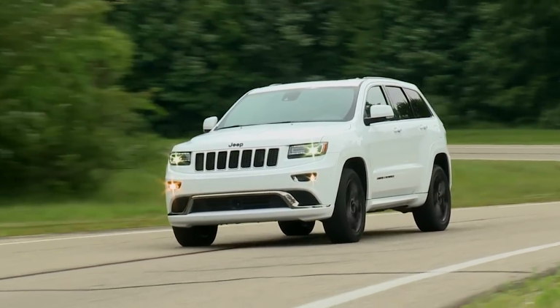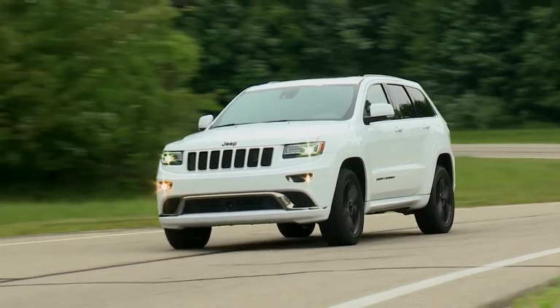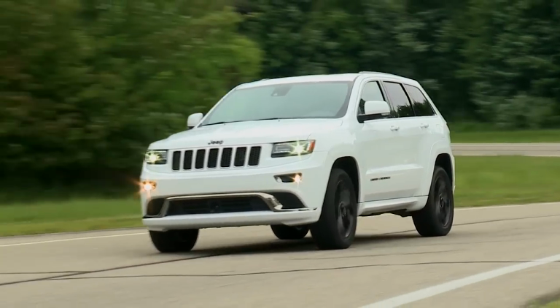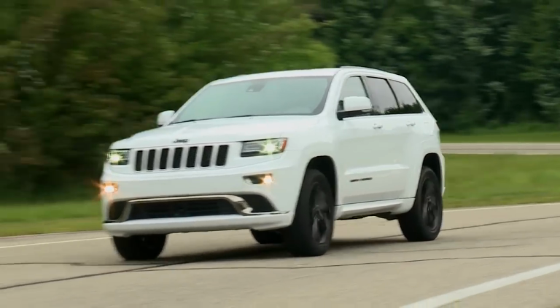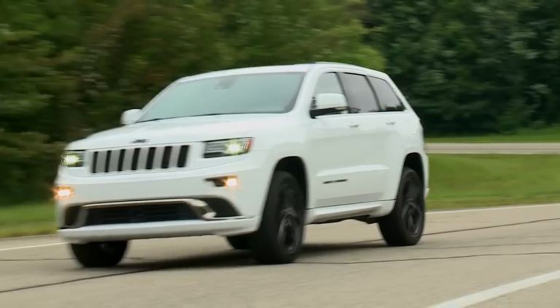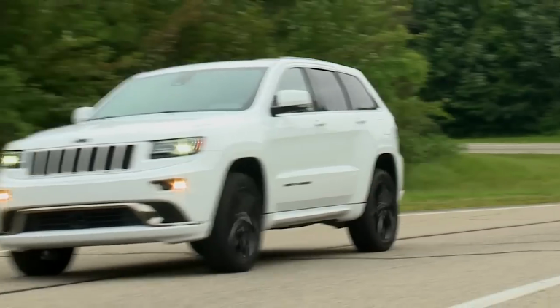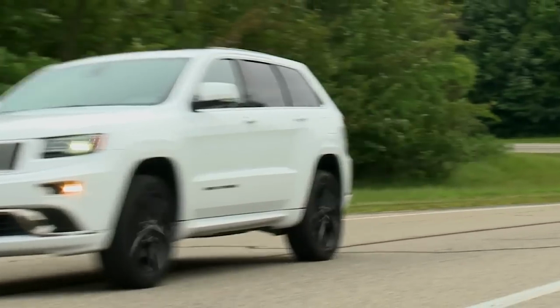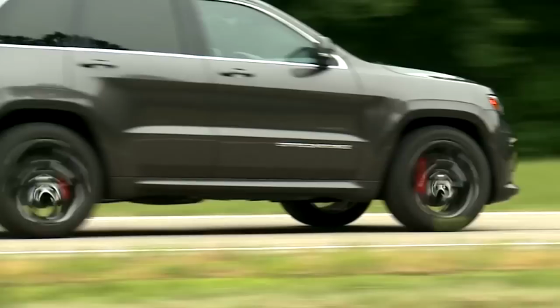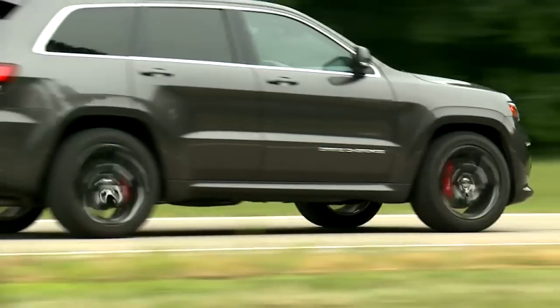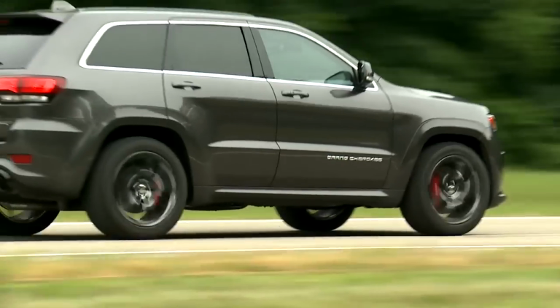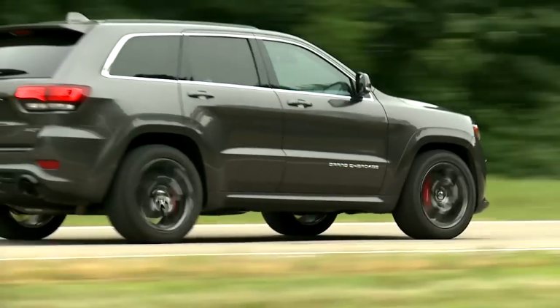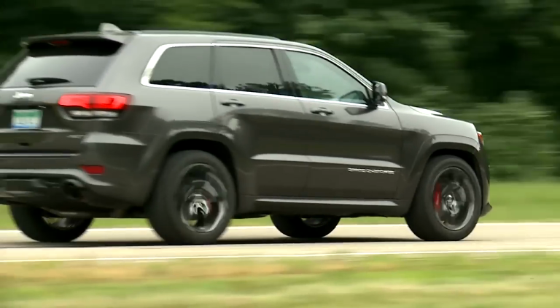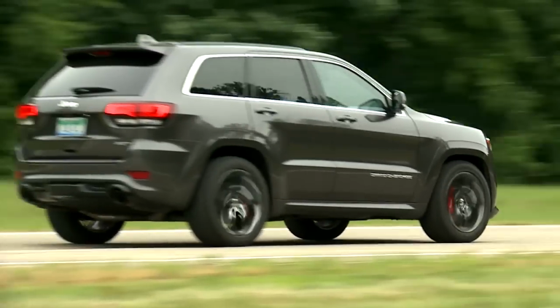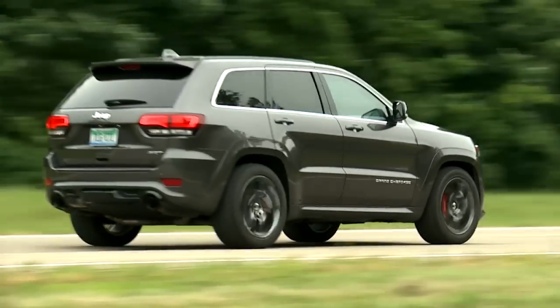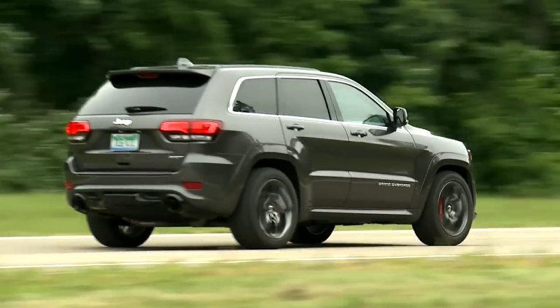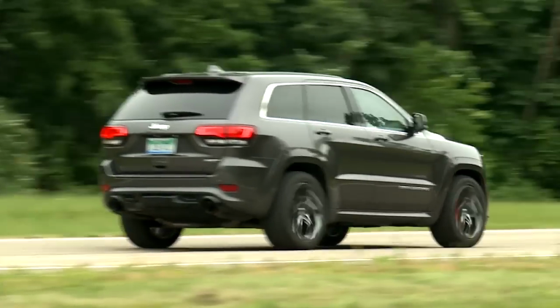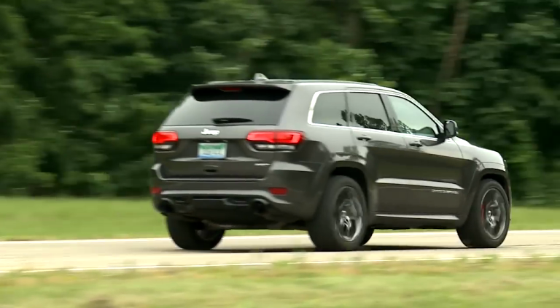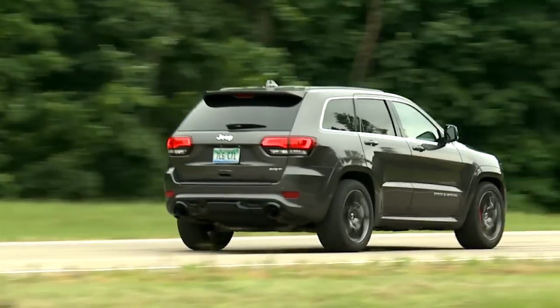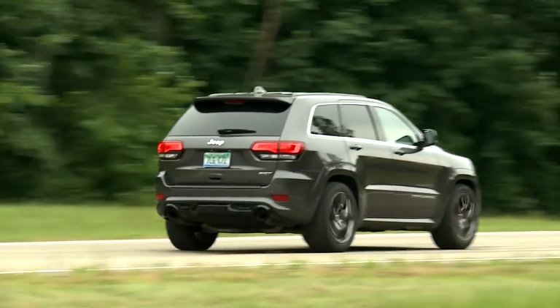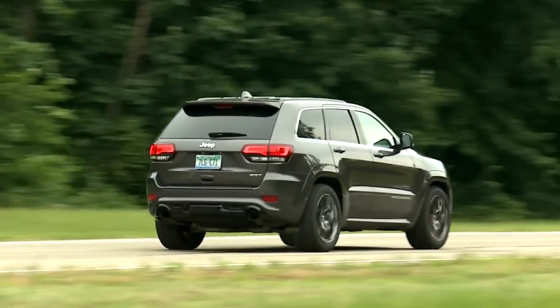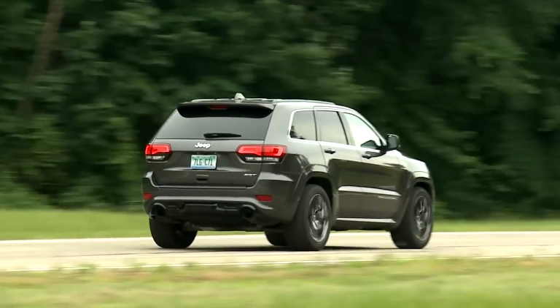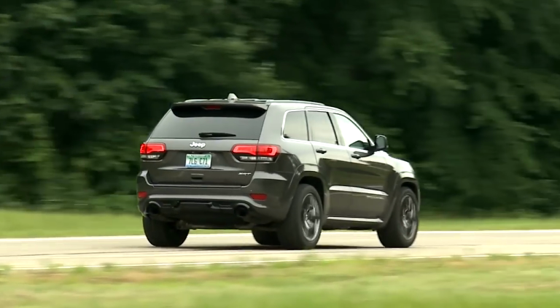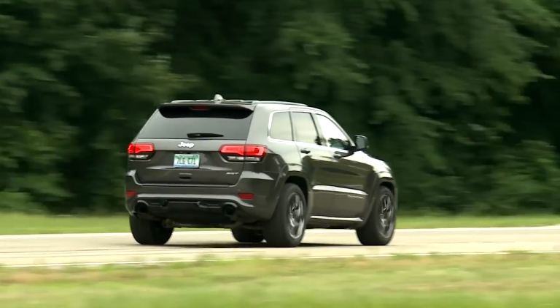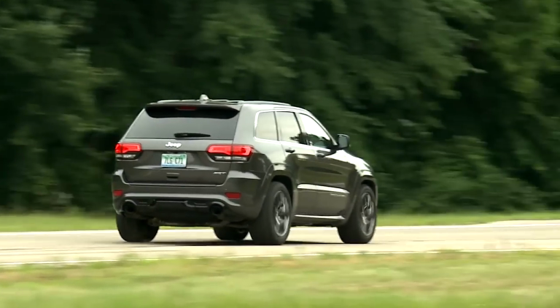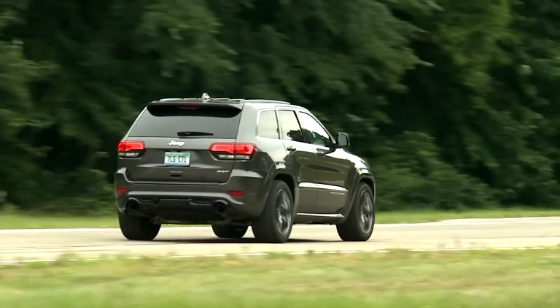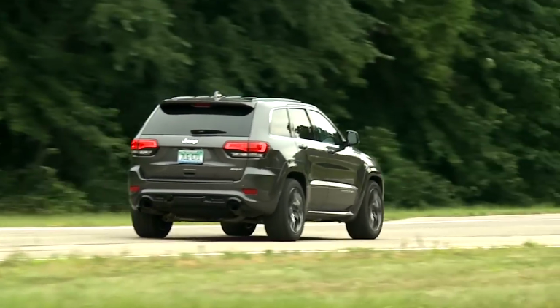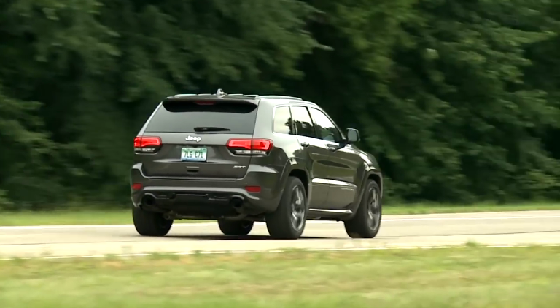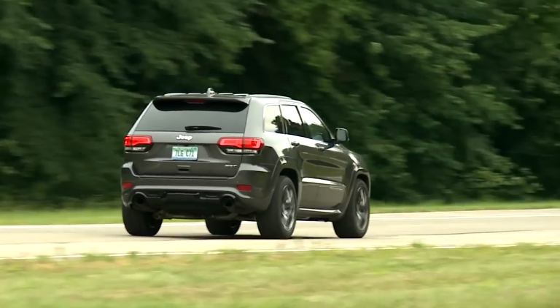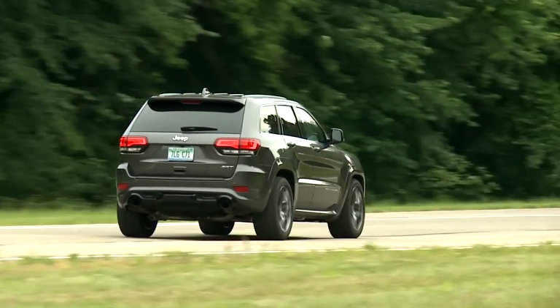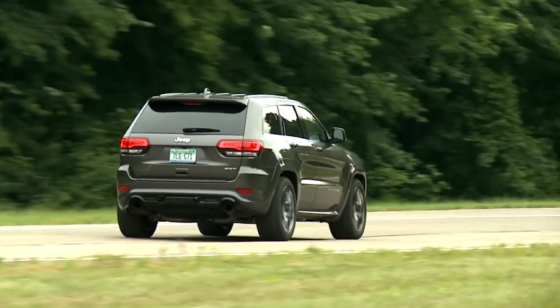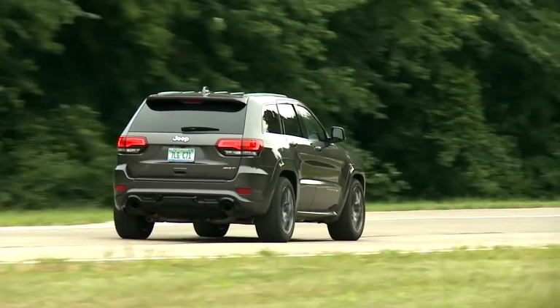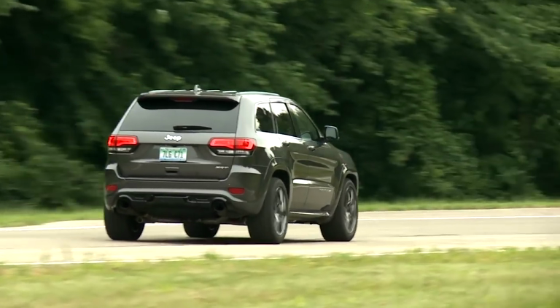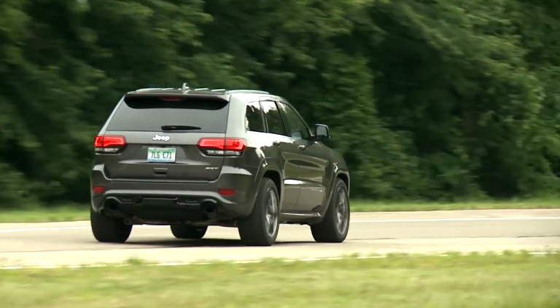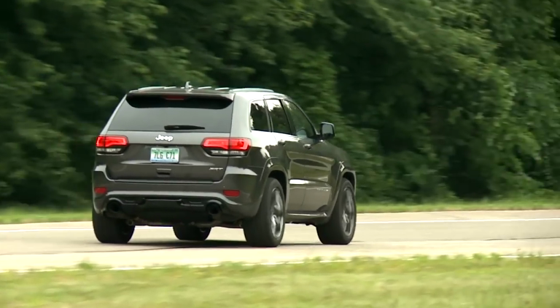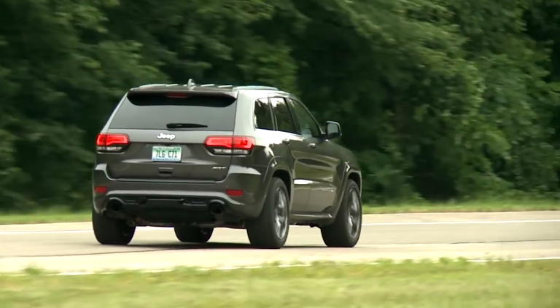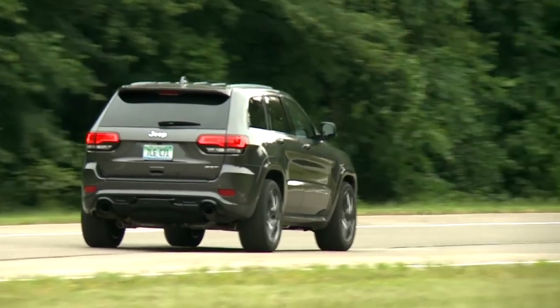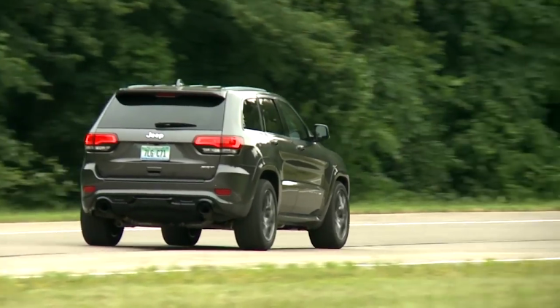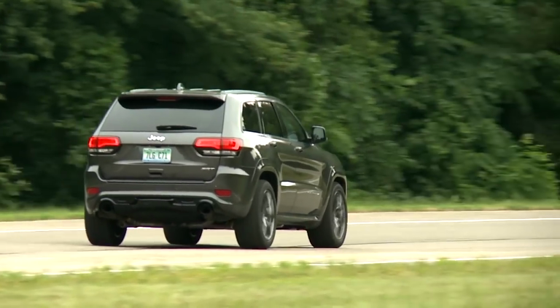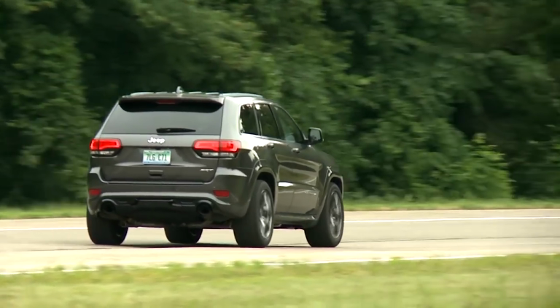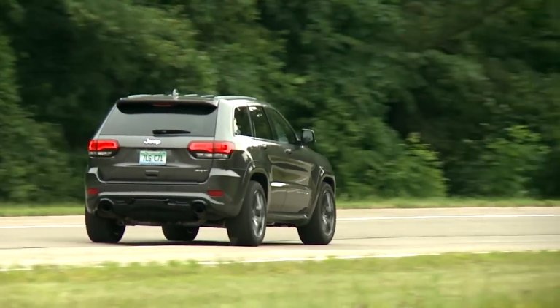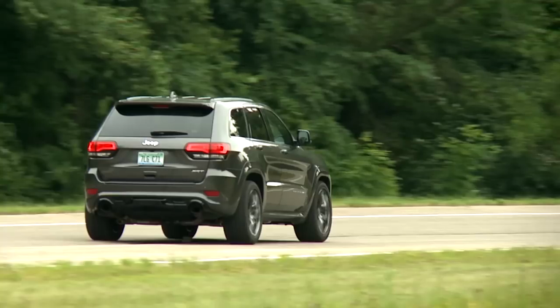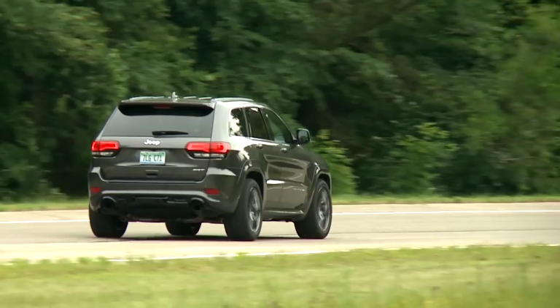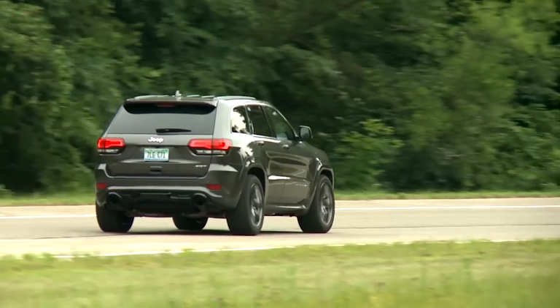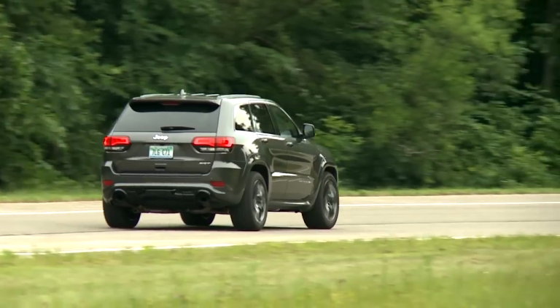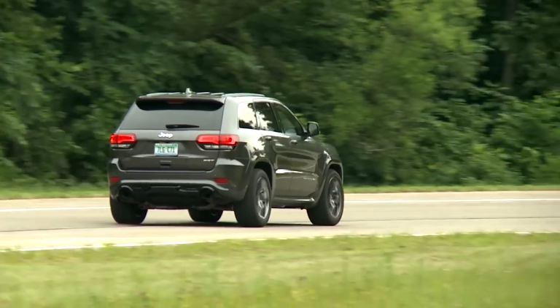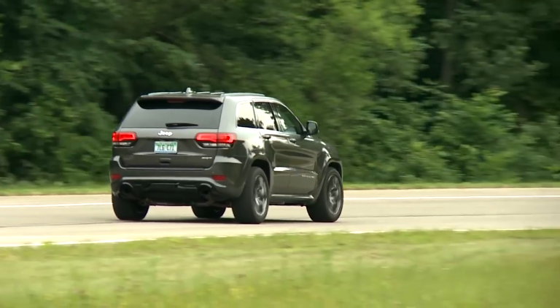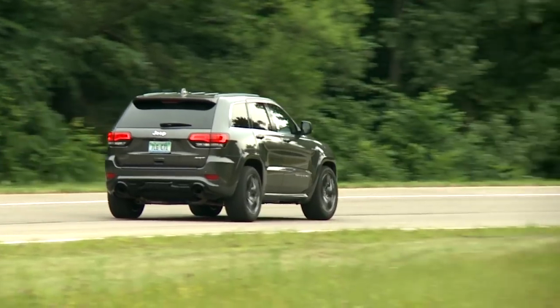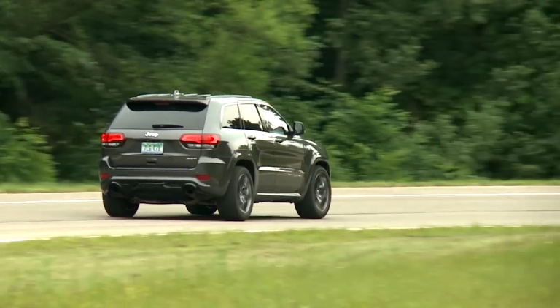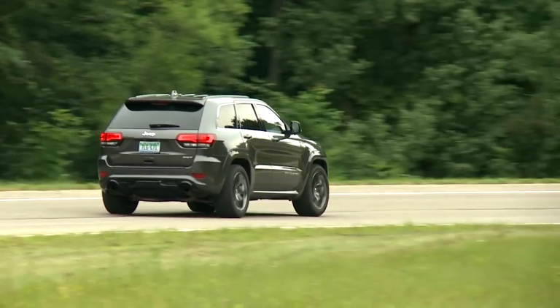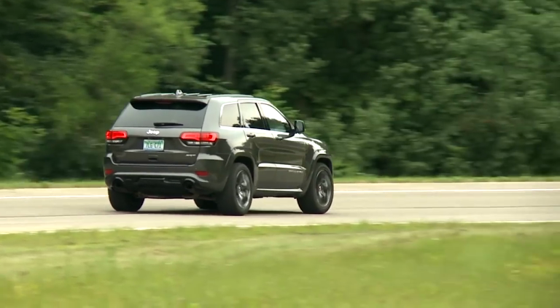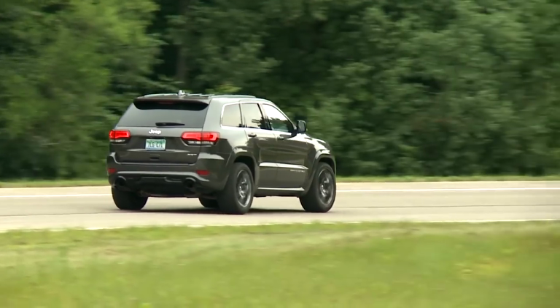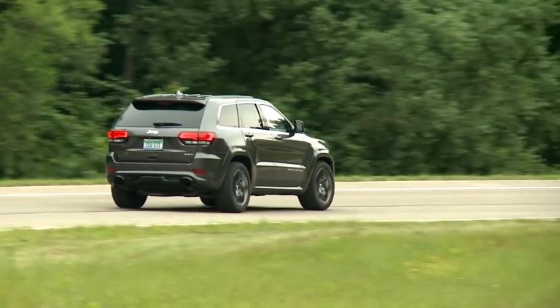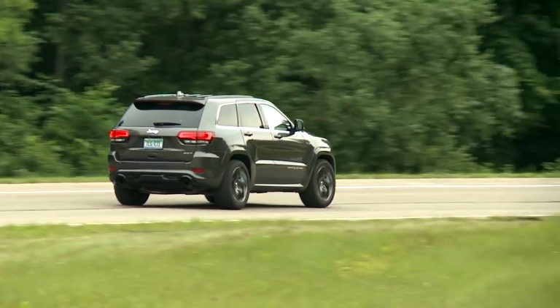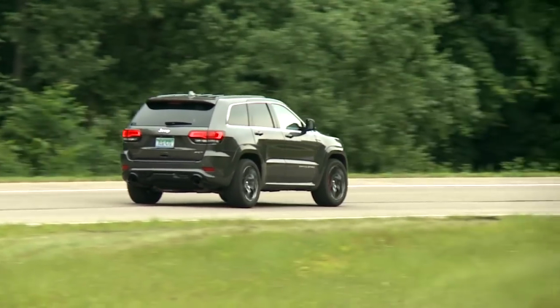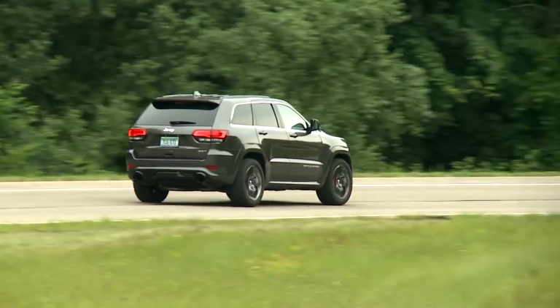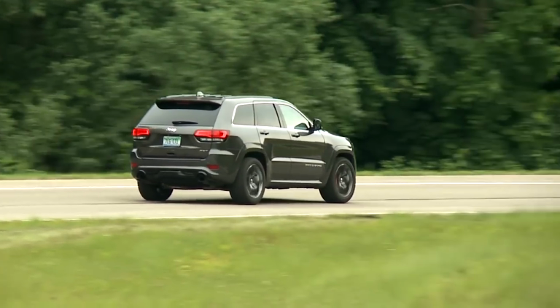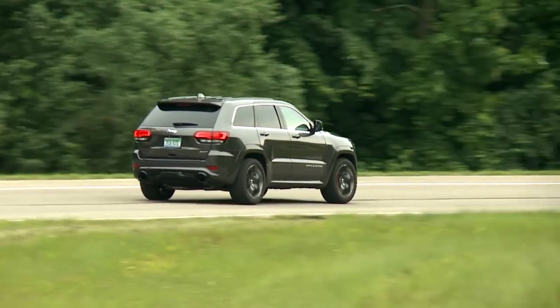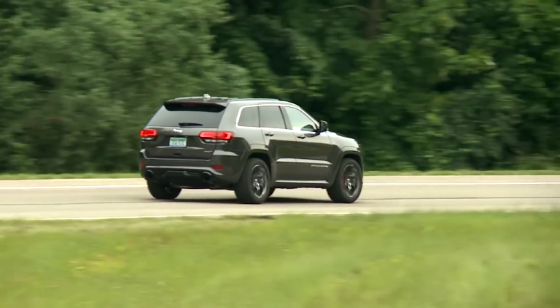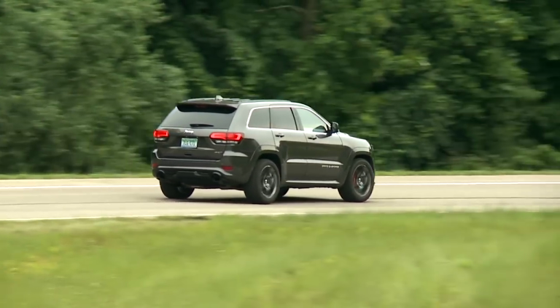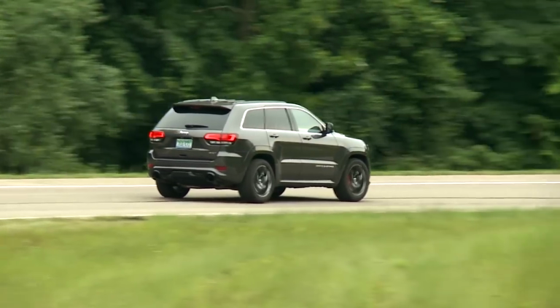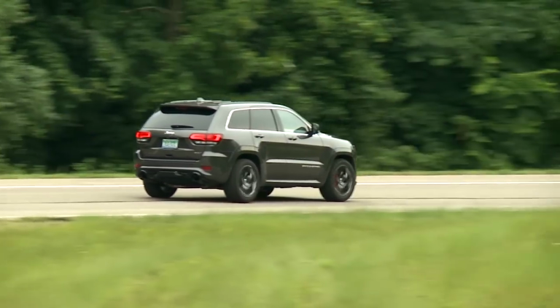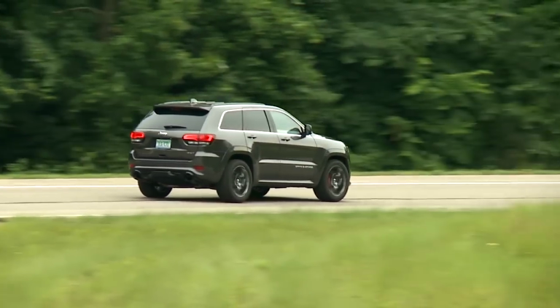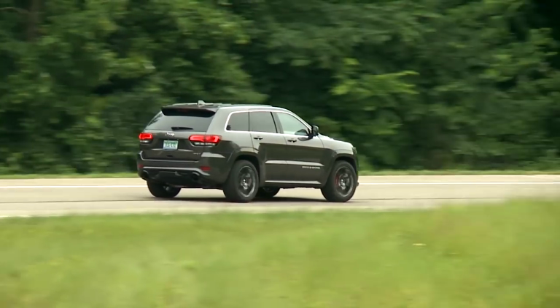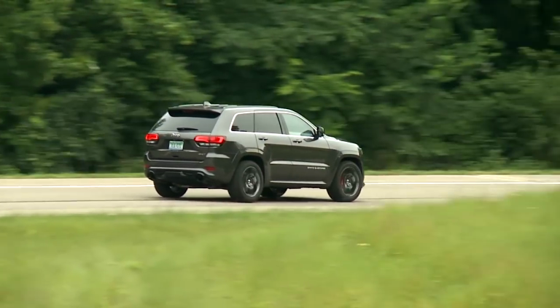The Grand Cherokee's rivals include the Ford Explorer, Land Rover LR4, Subaru Outback, and Mercedes GLE class.